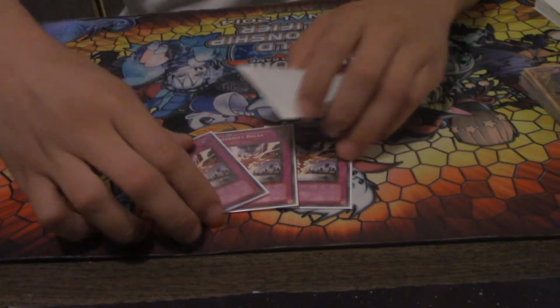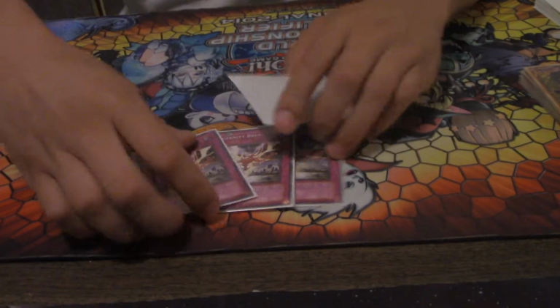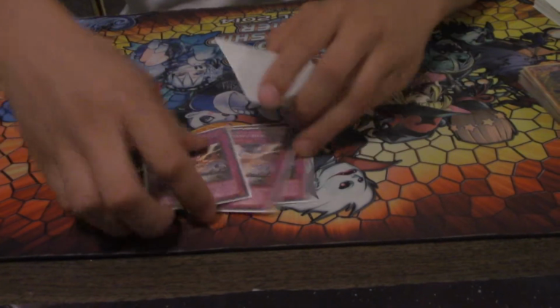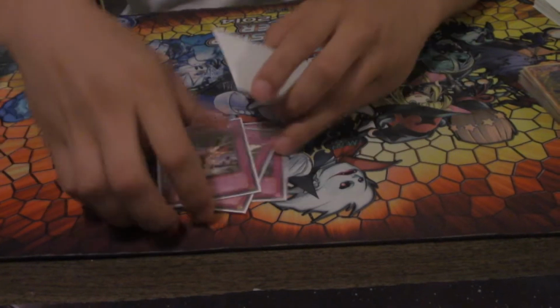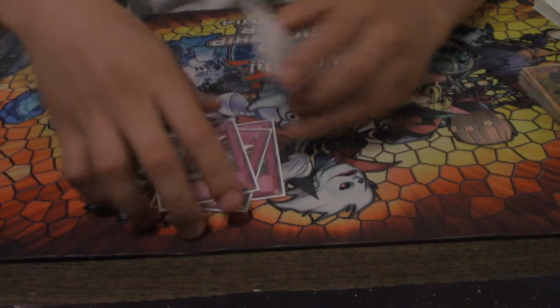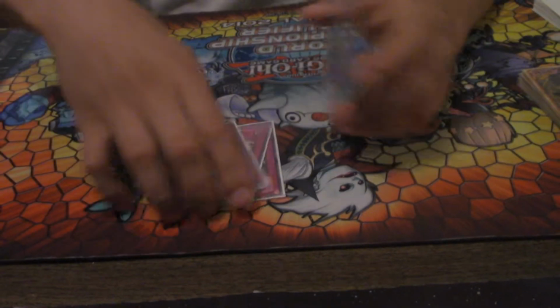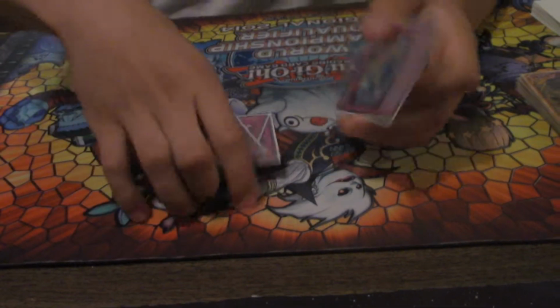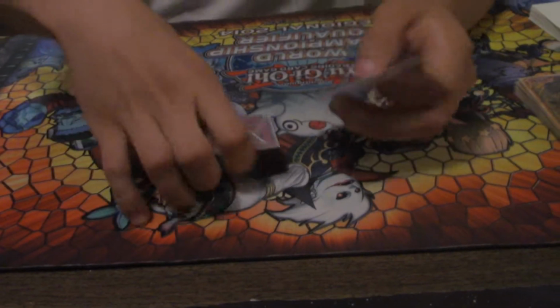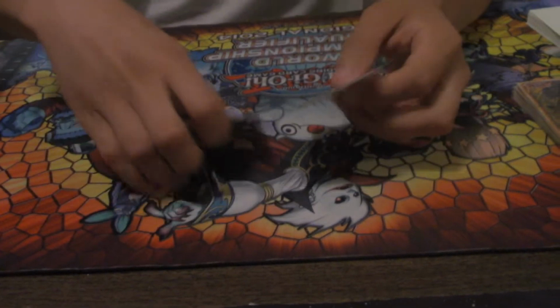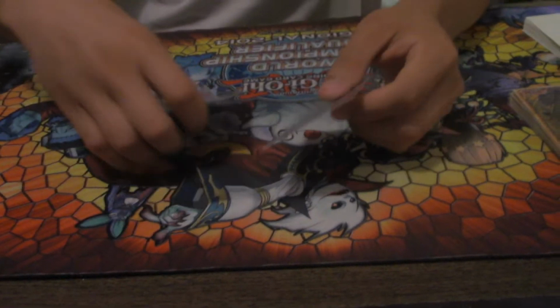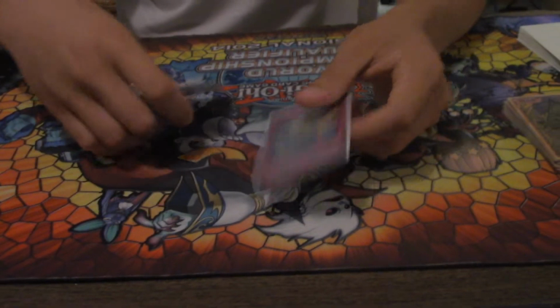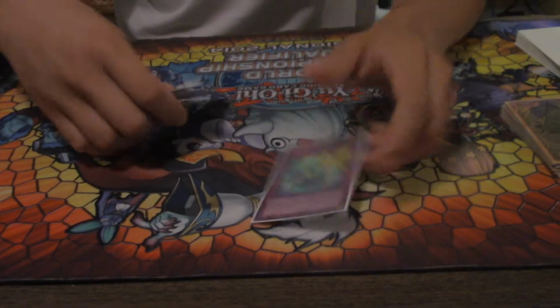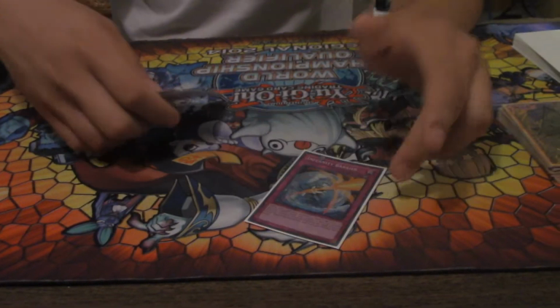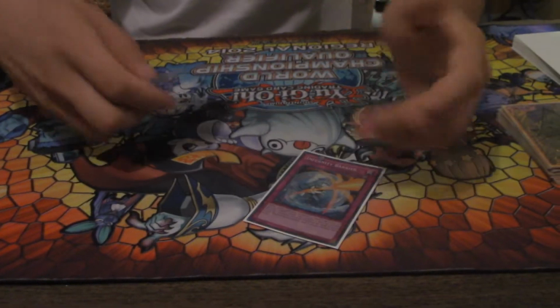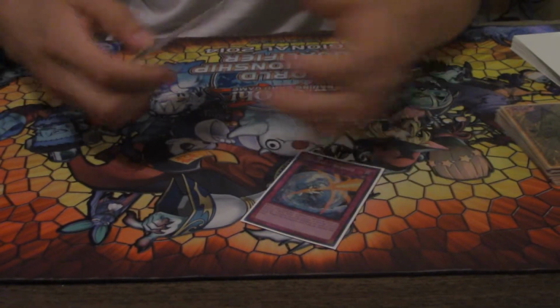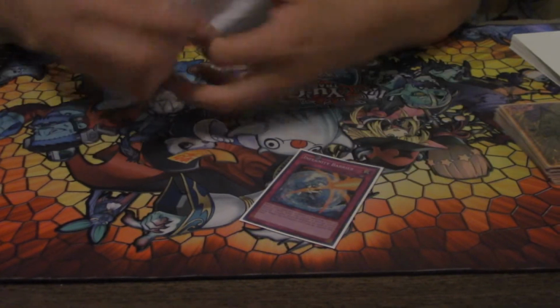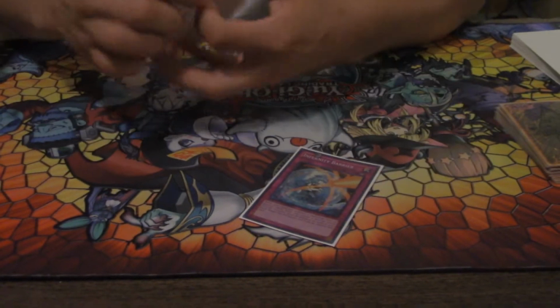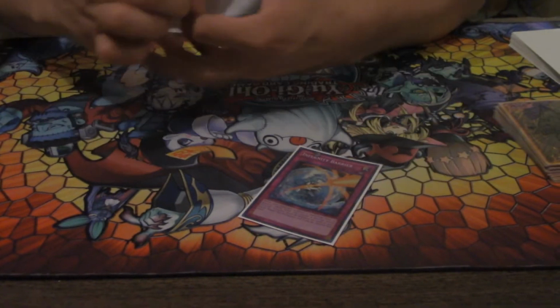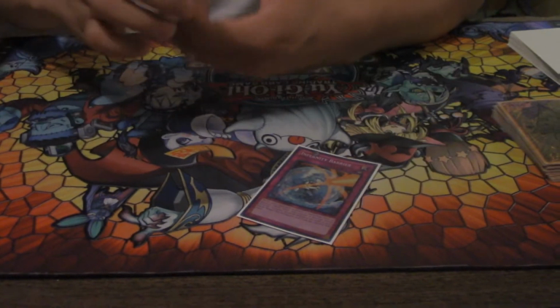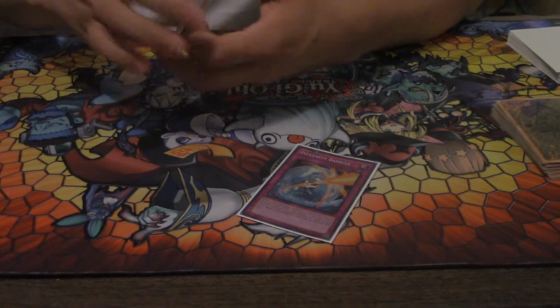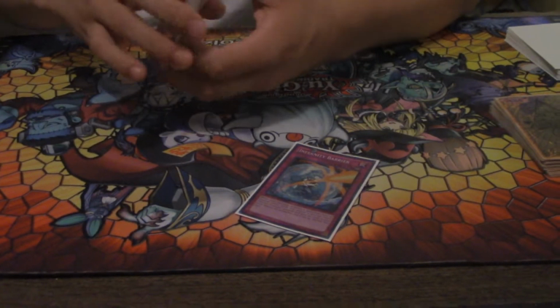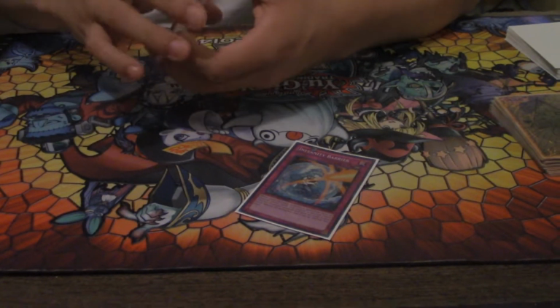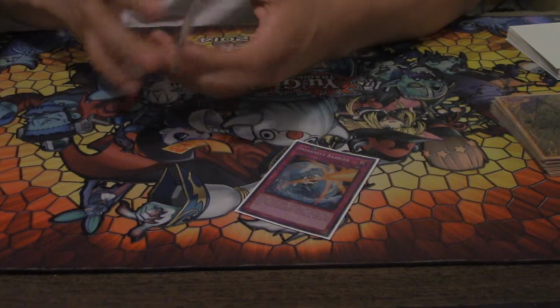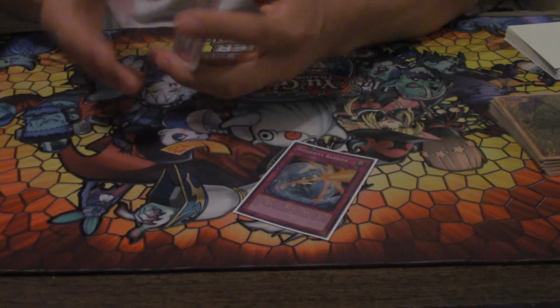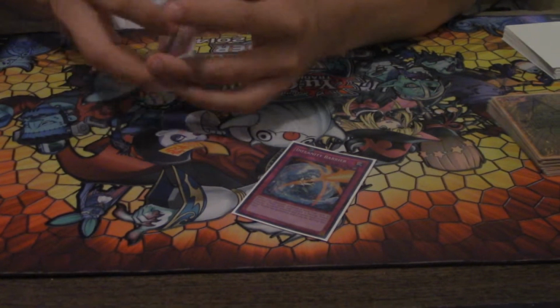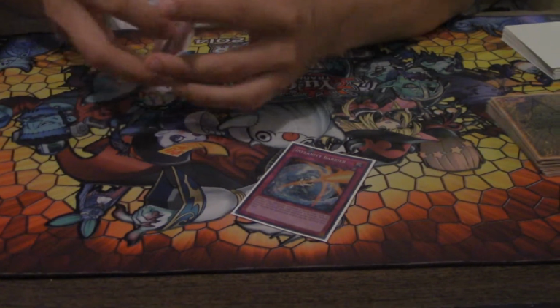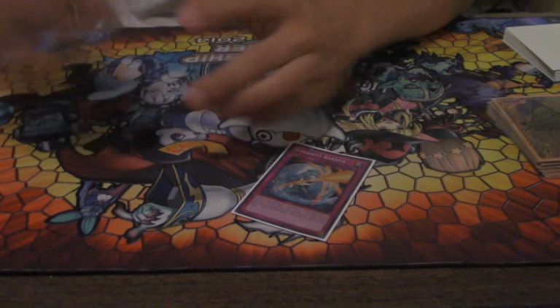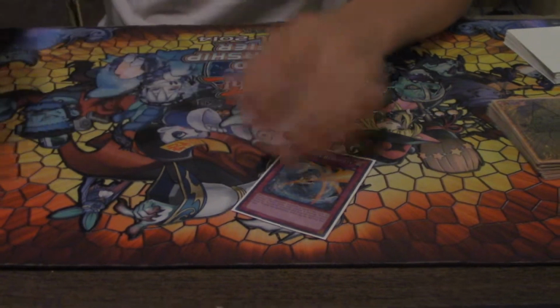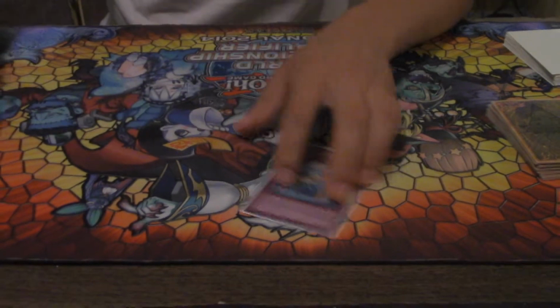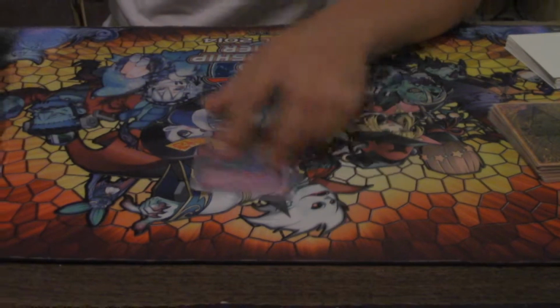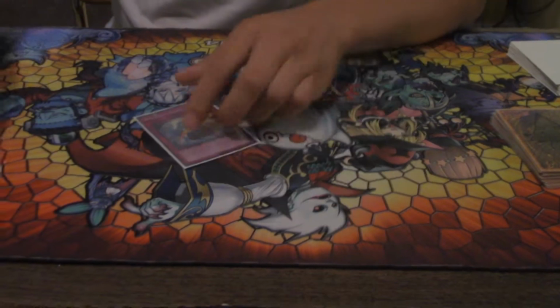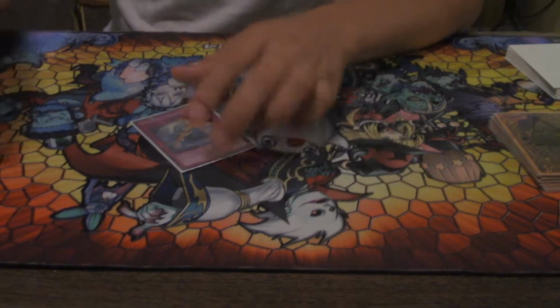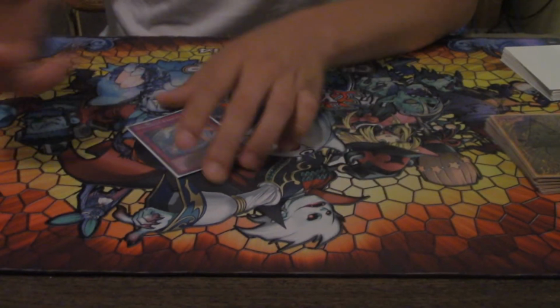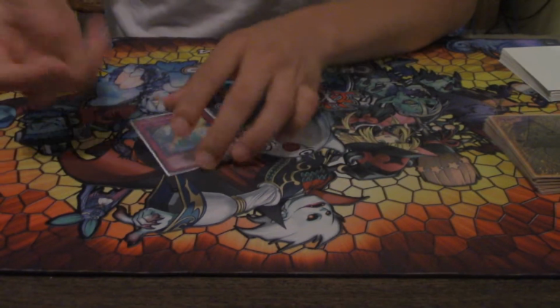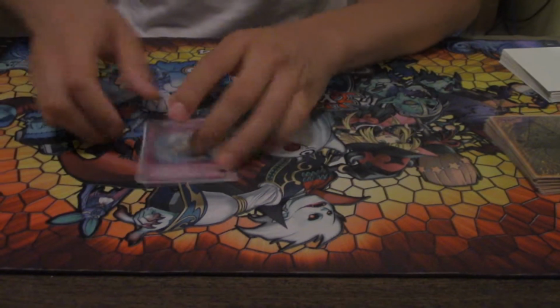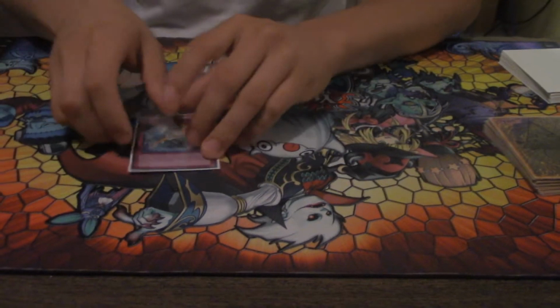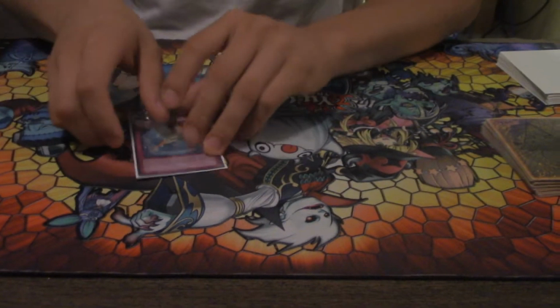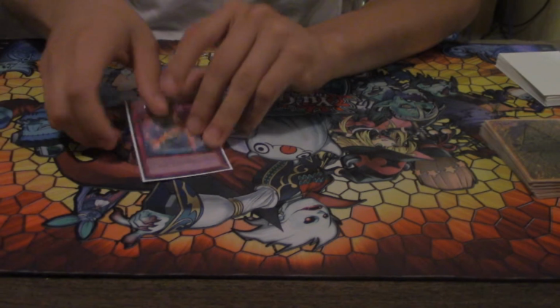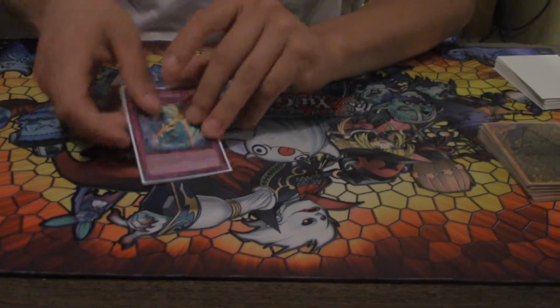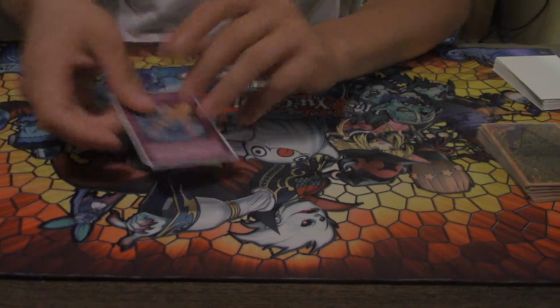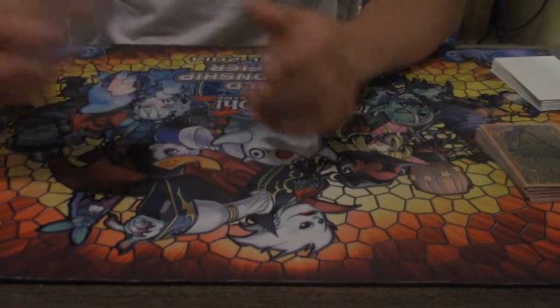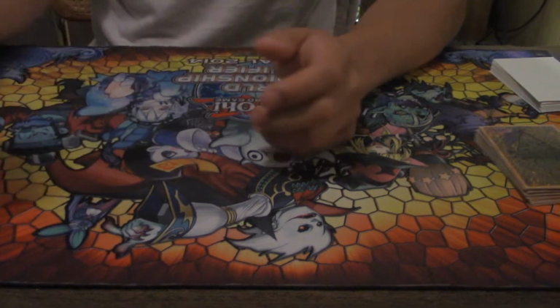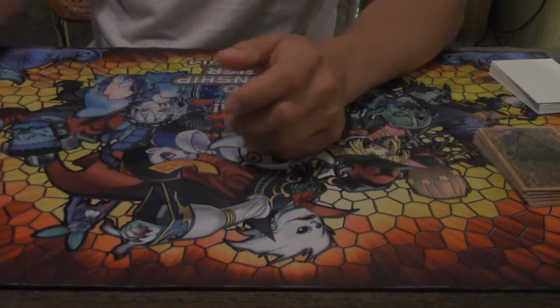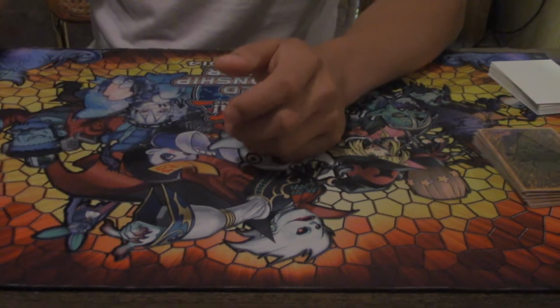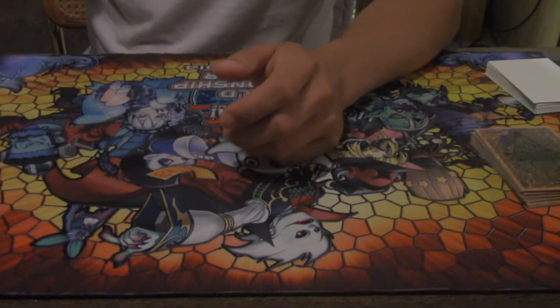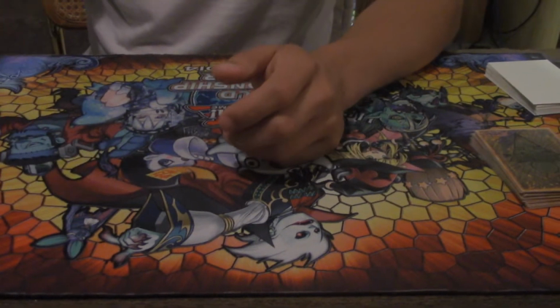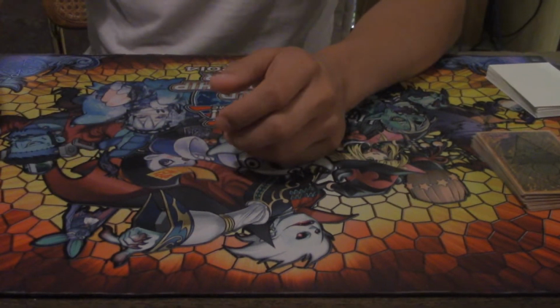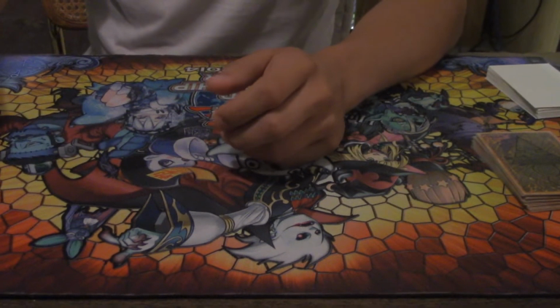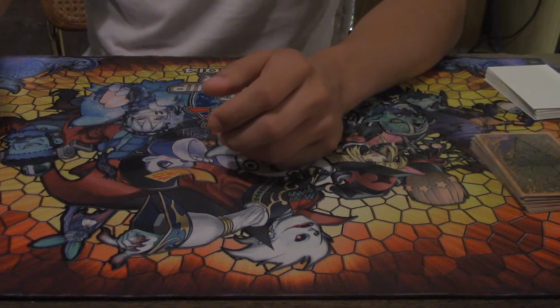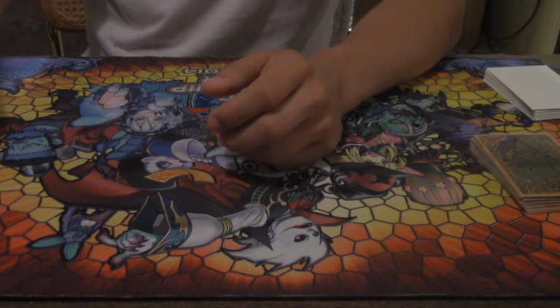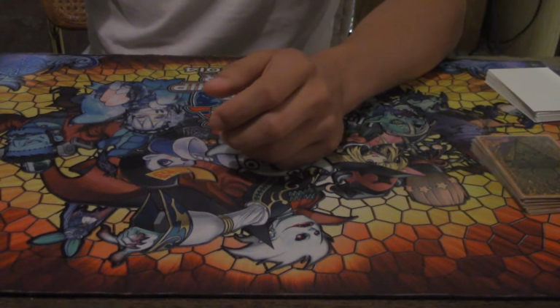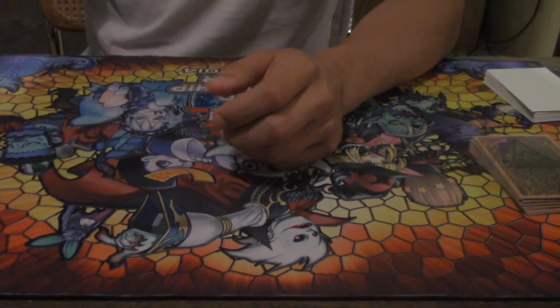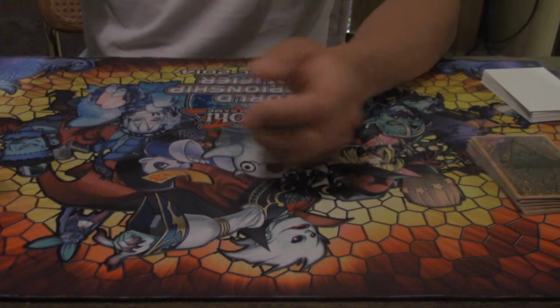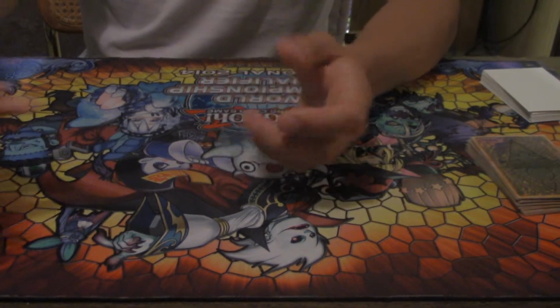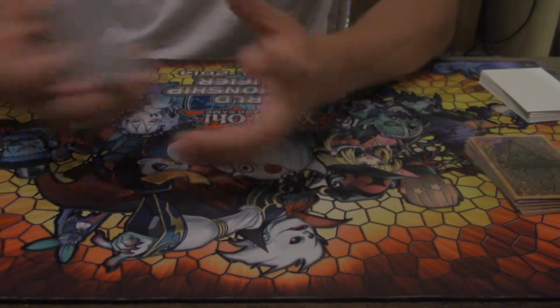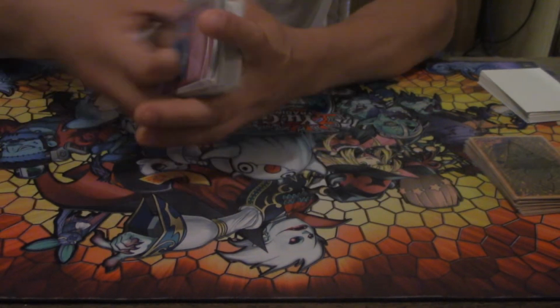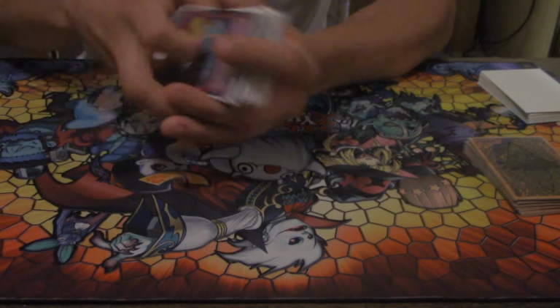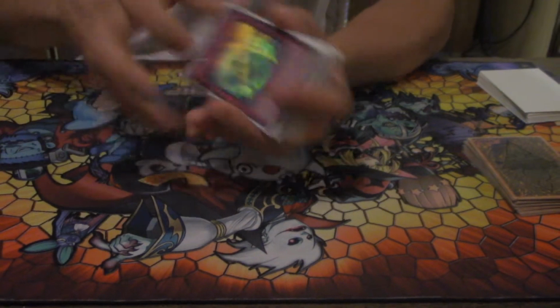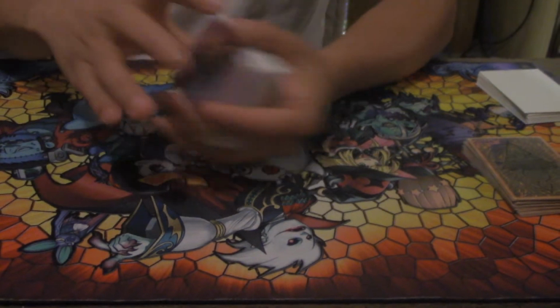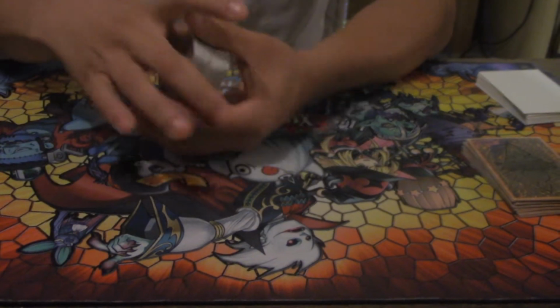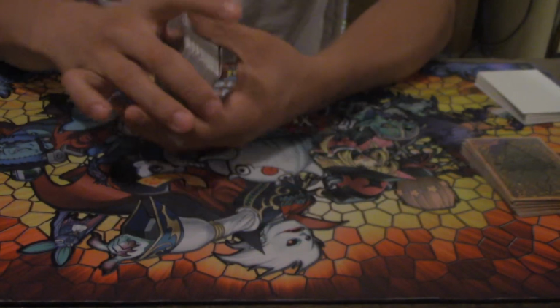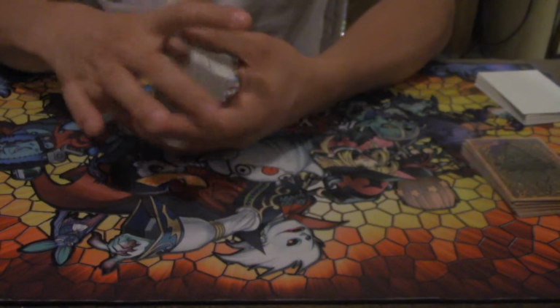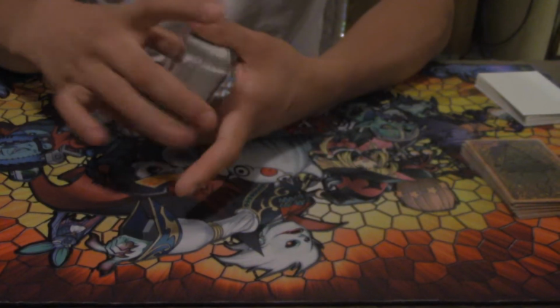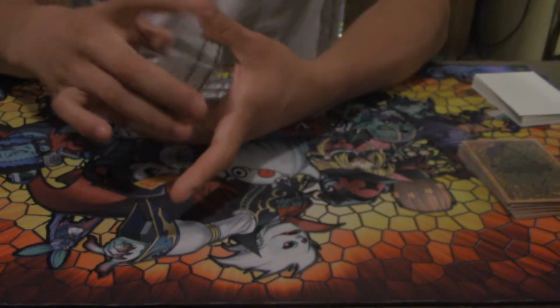Triple Infernity Break — so good. And one Fiendish Chain/barrier. That's it for traps, just four trap cards.